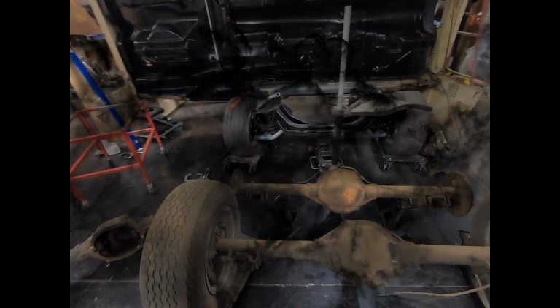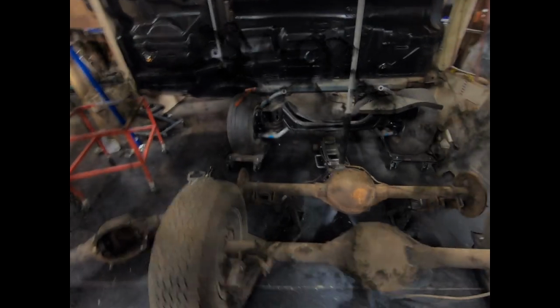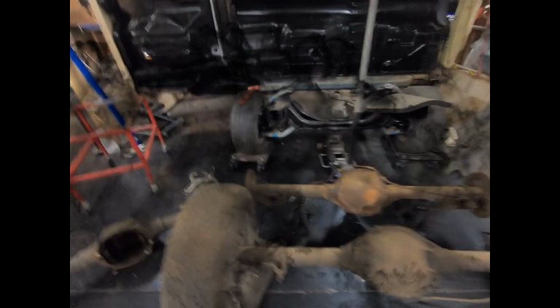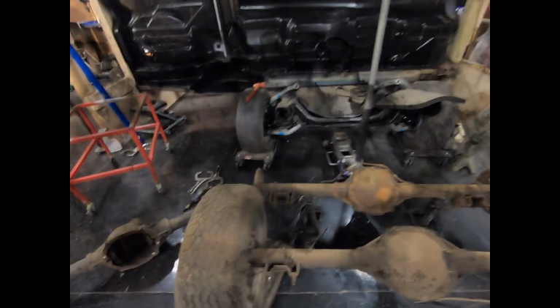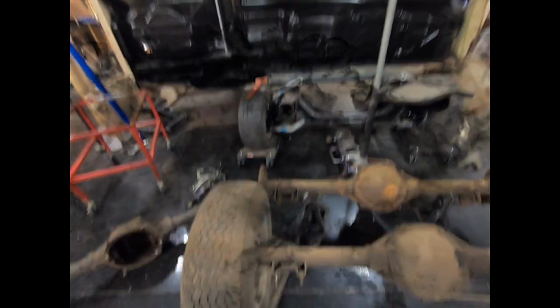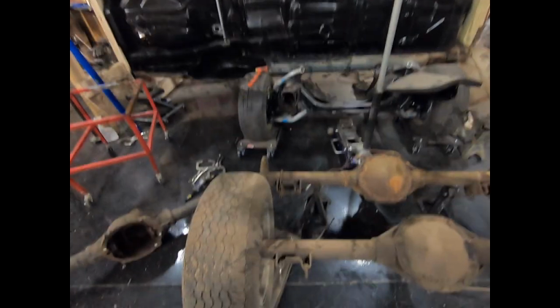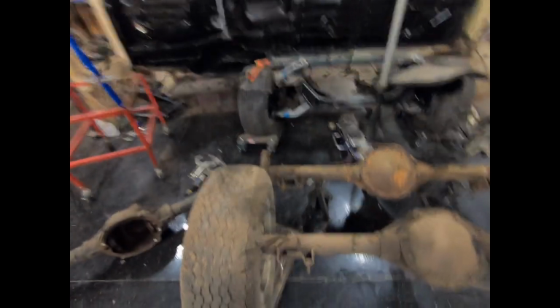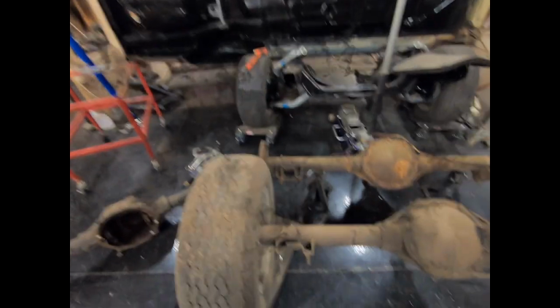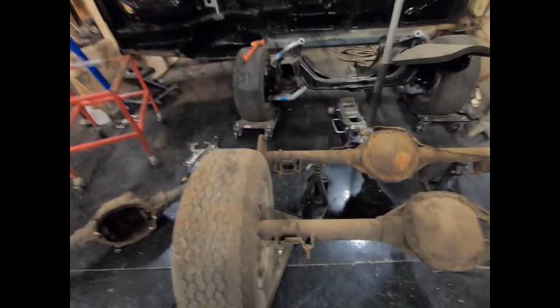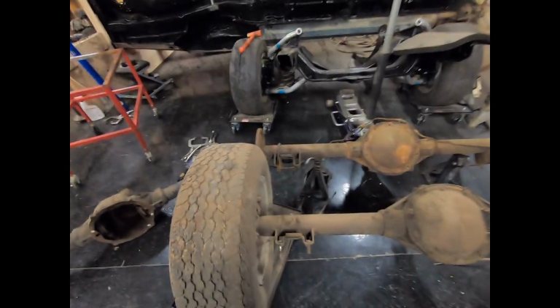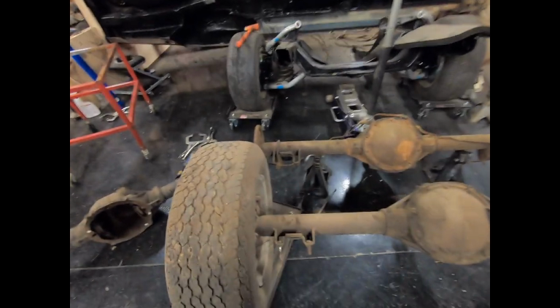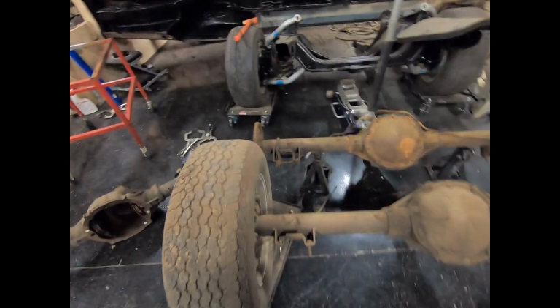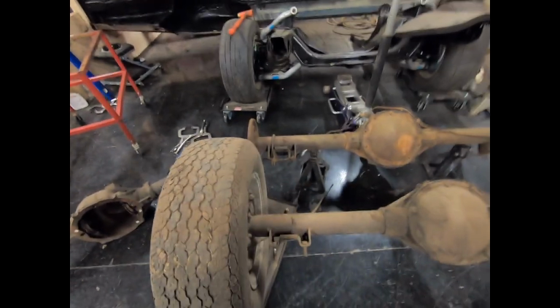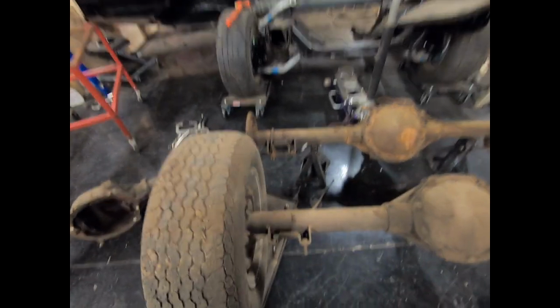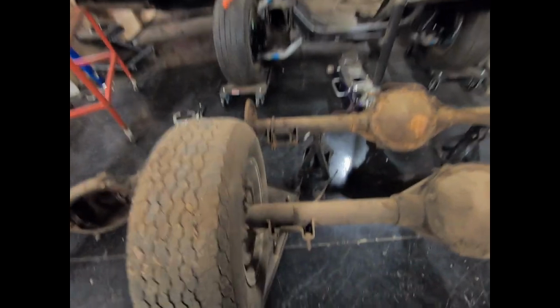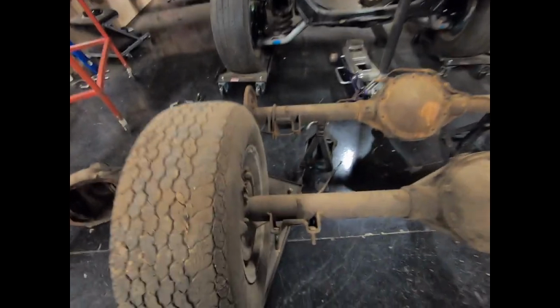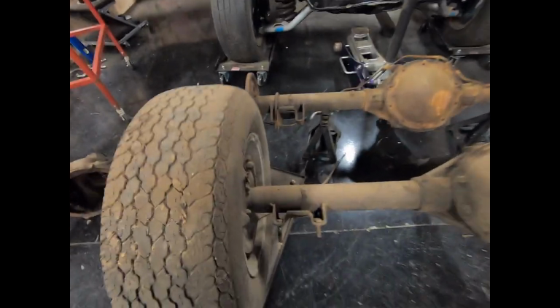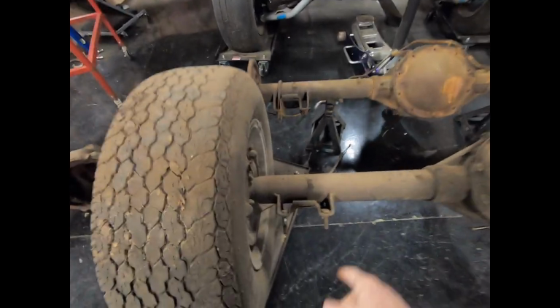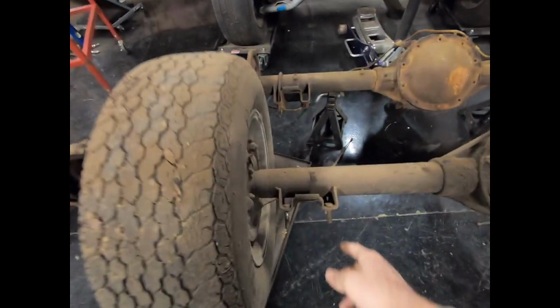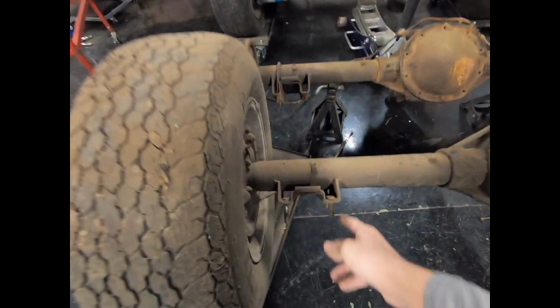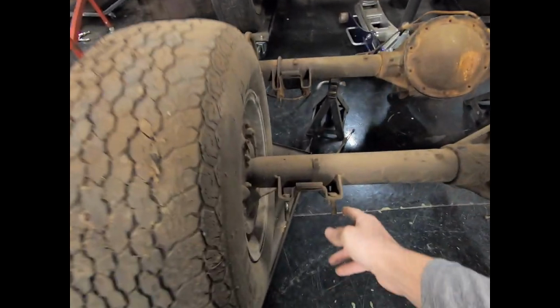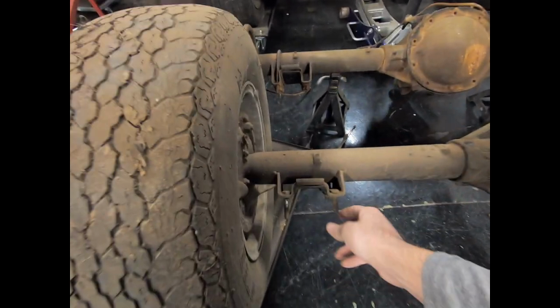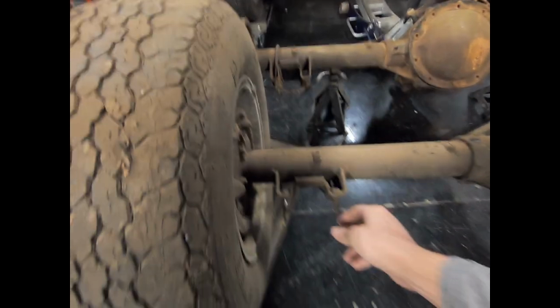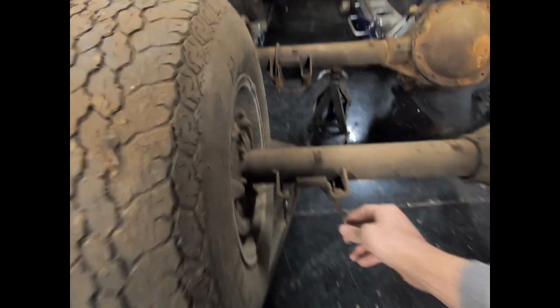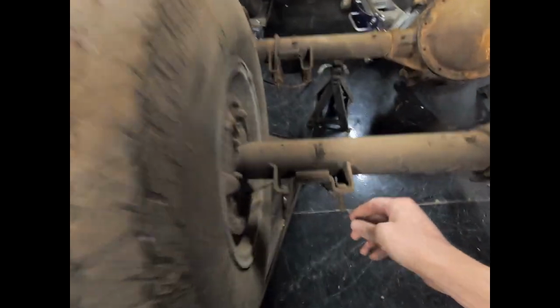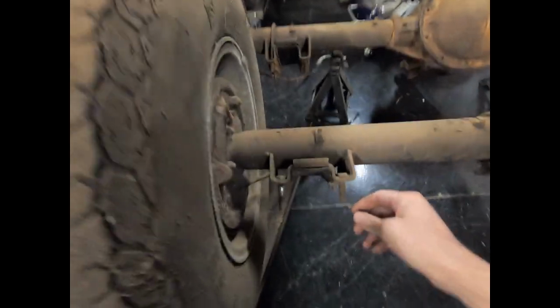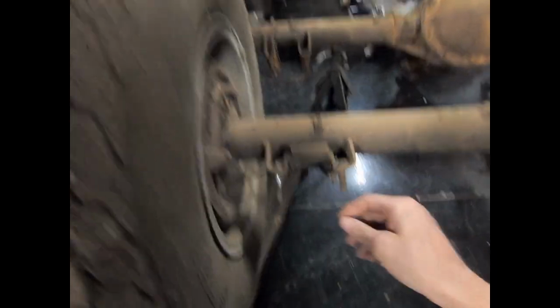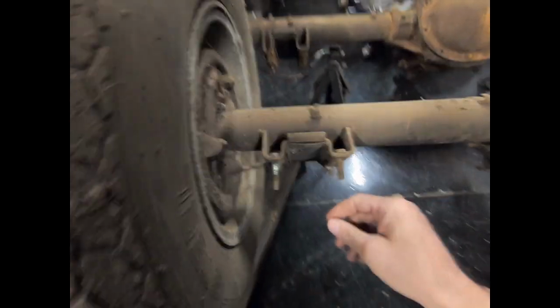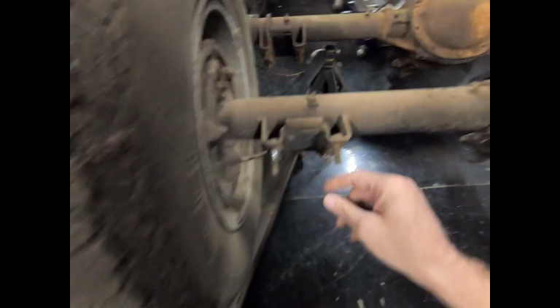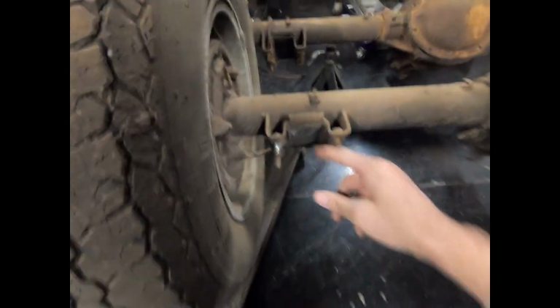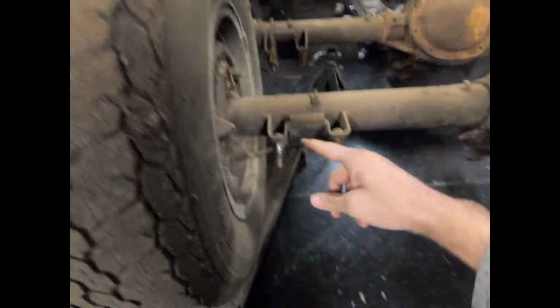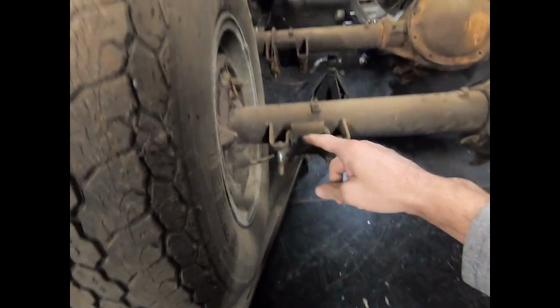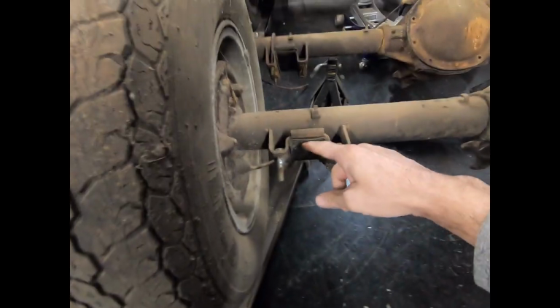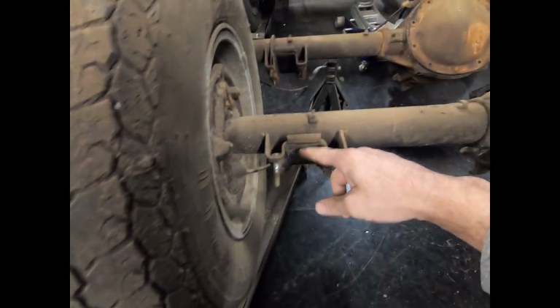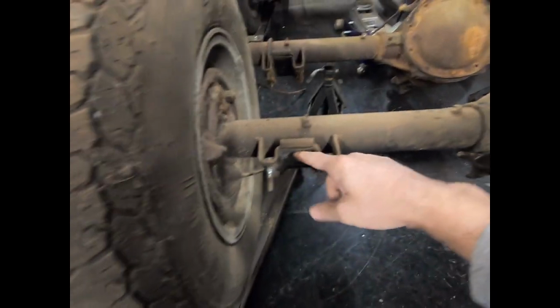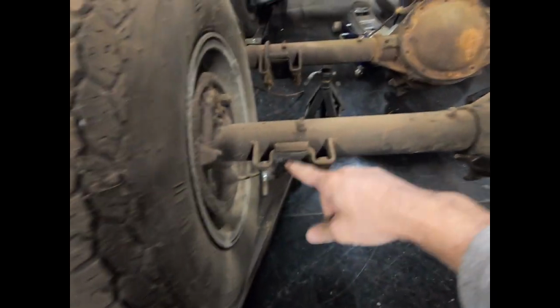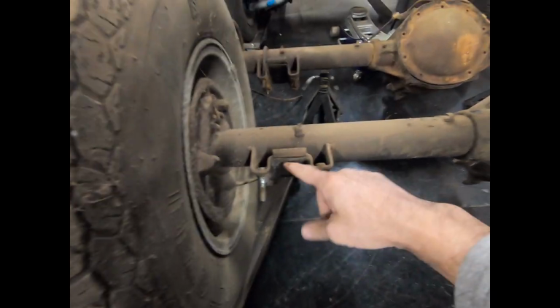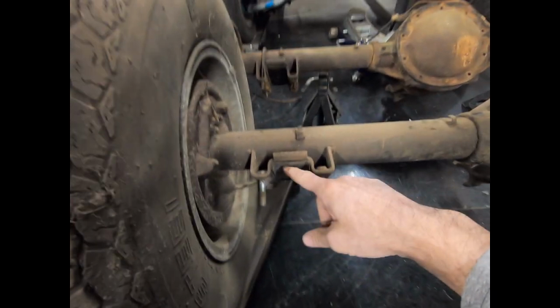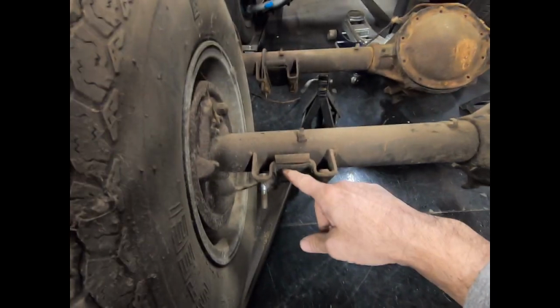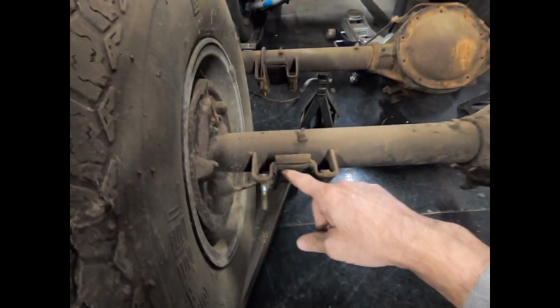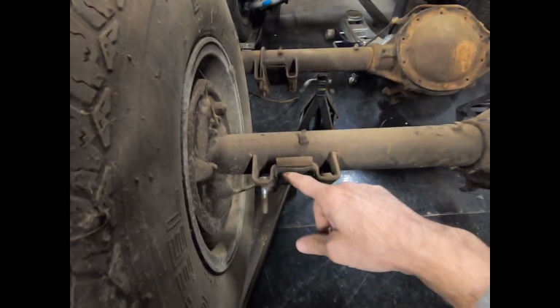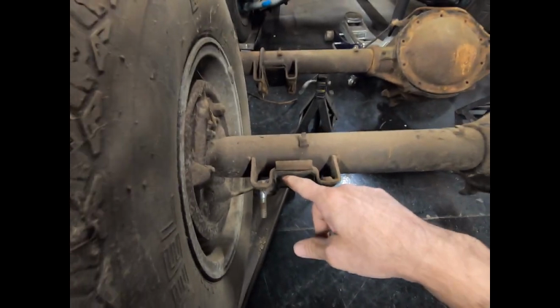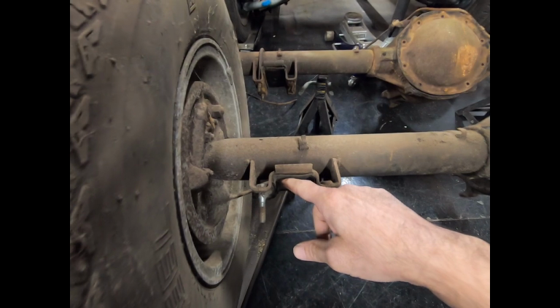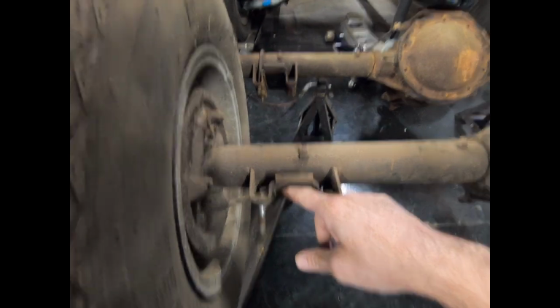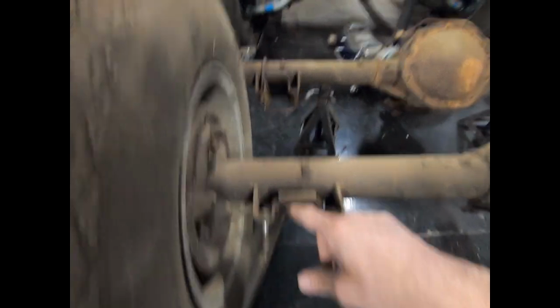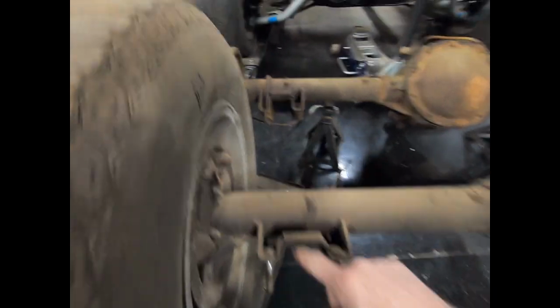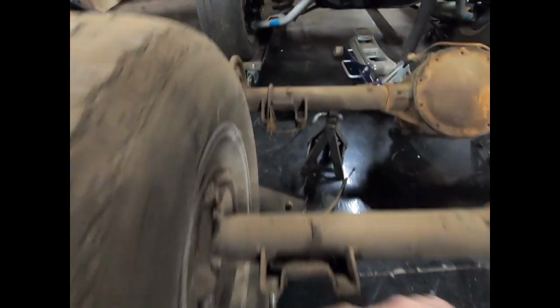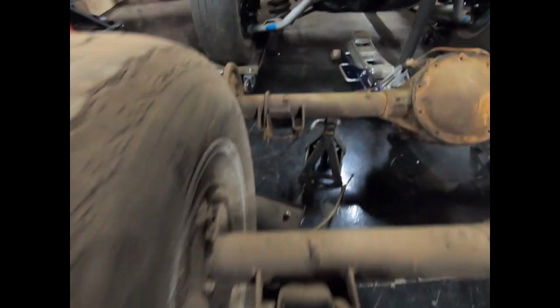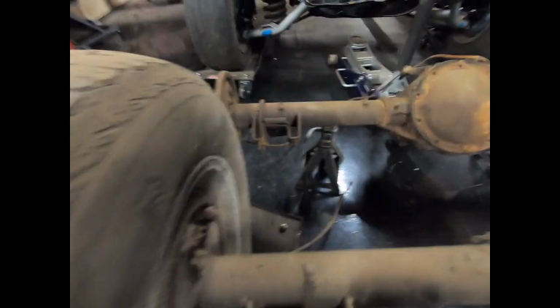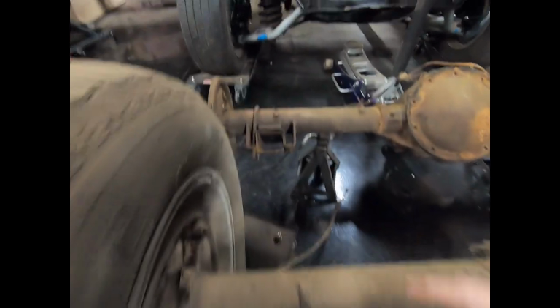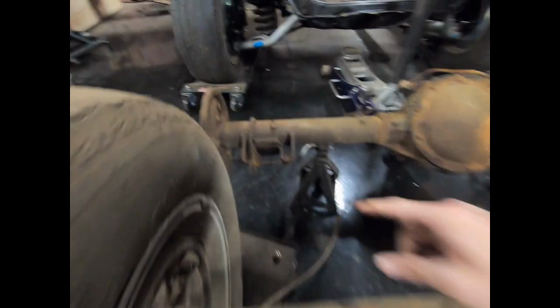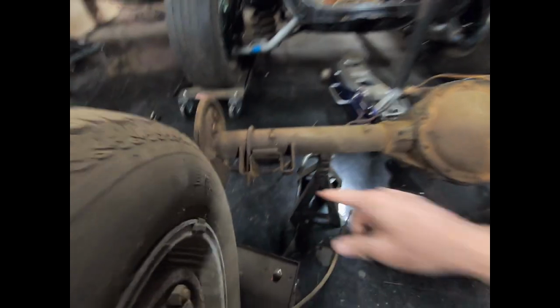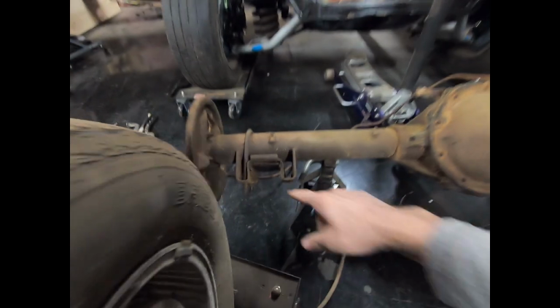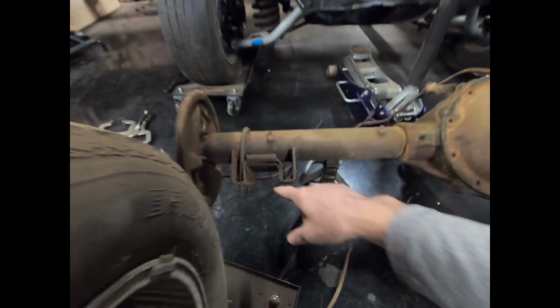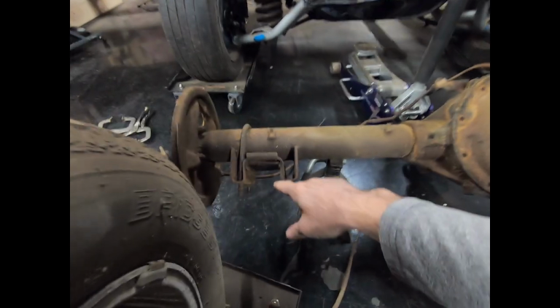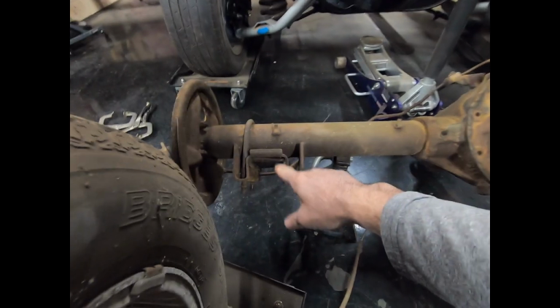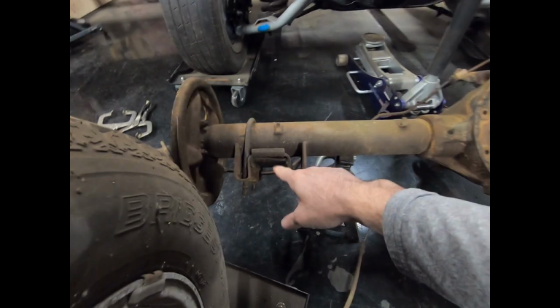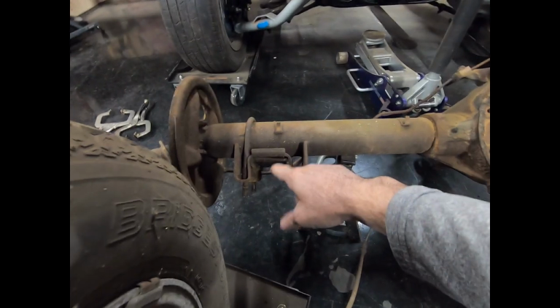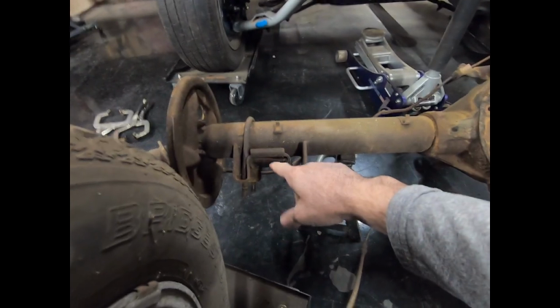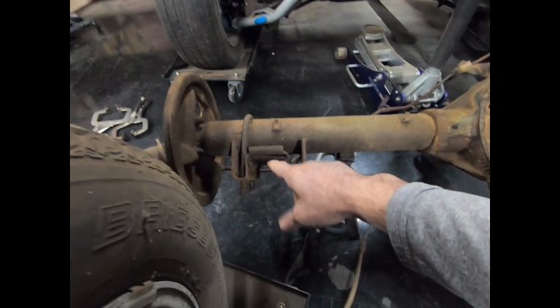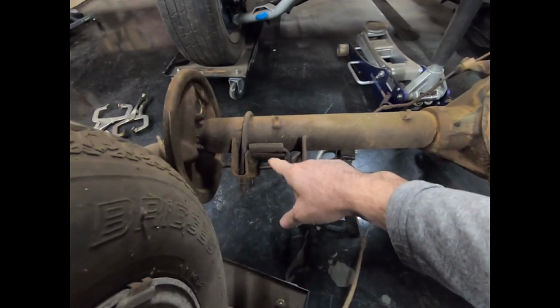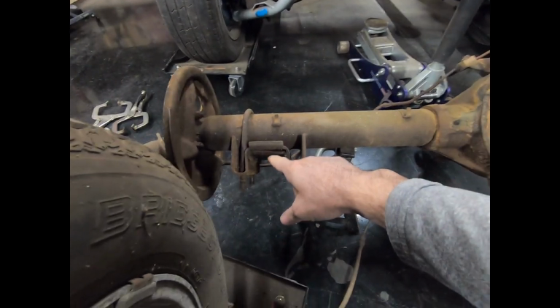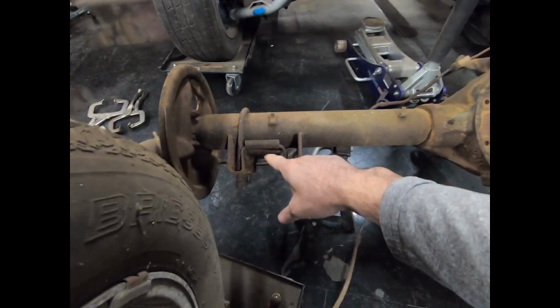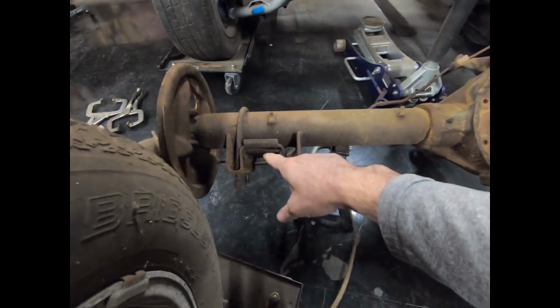Also, this is a mono-leaf rear end — you can tell by the depth of the spring pad here. And that is a multi-leaf rear end.